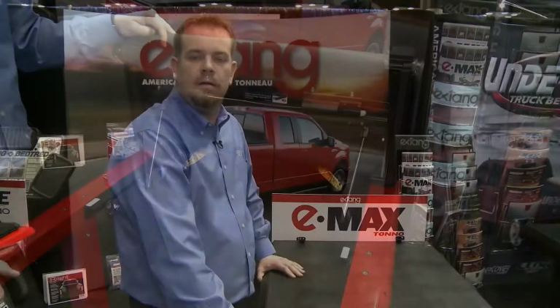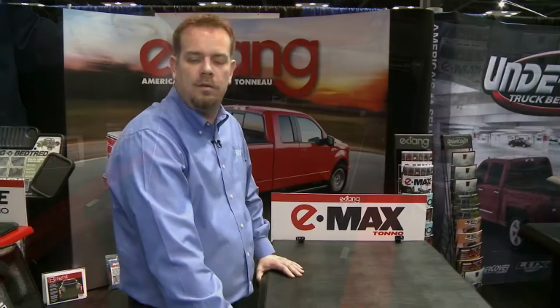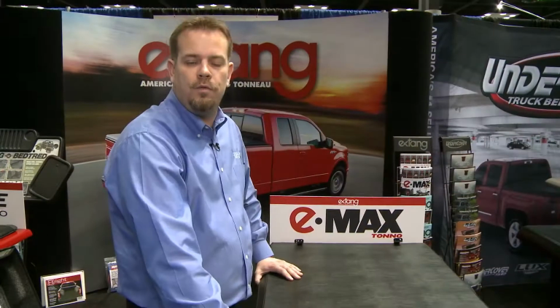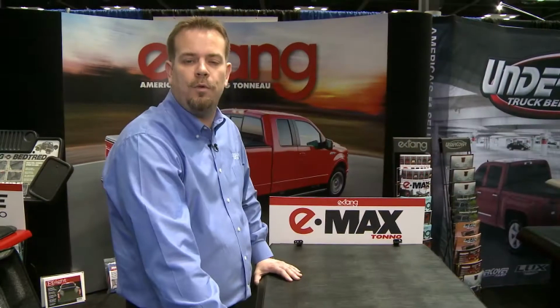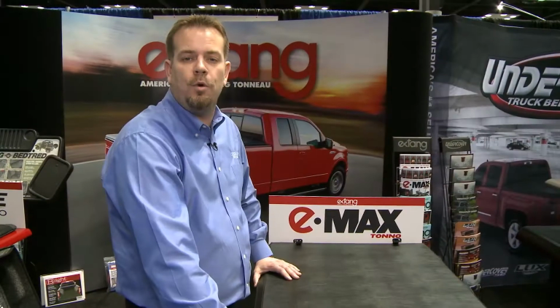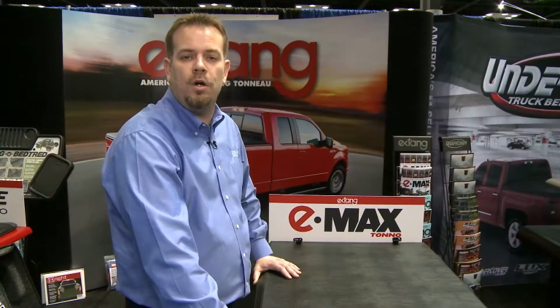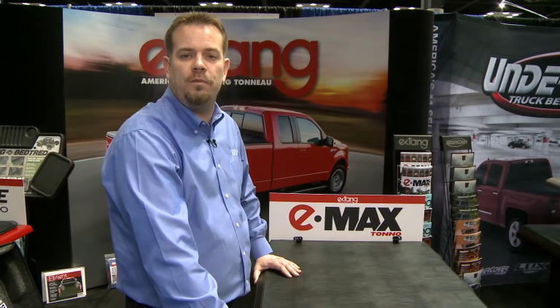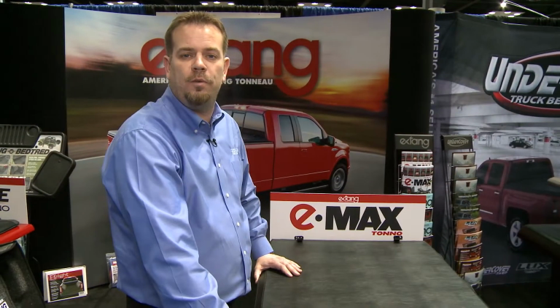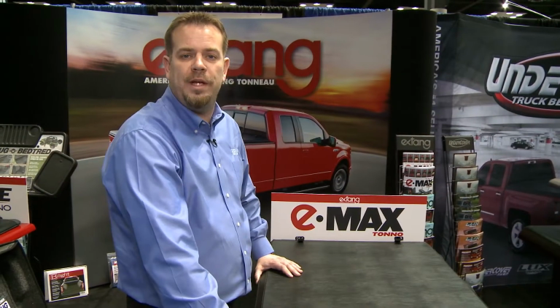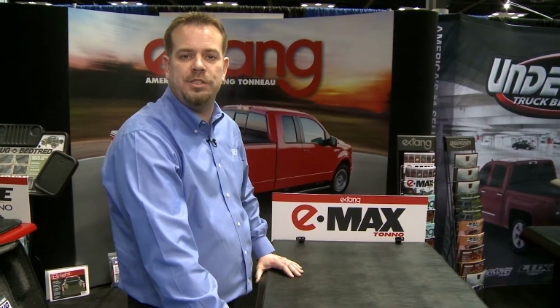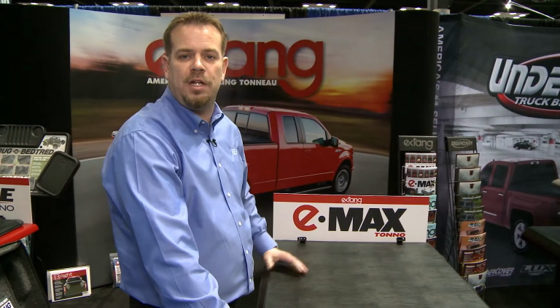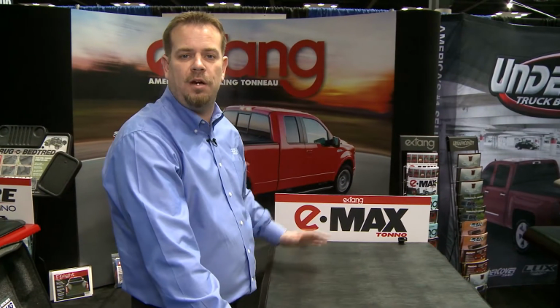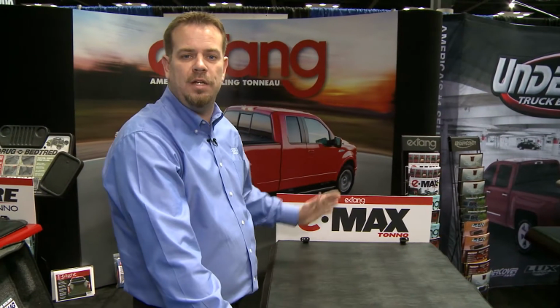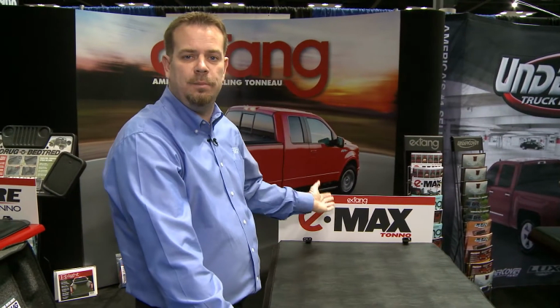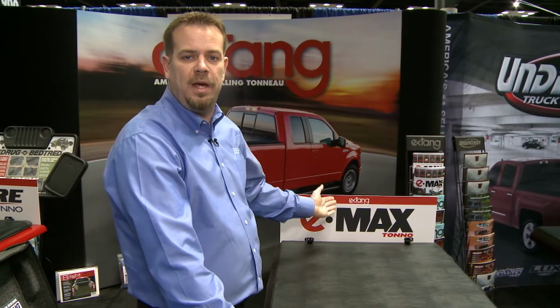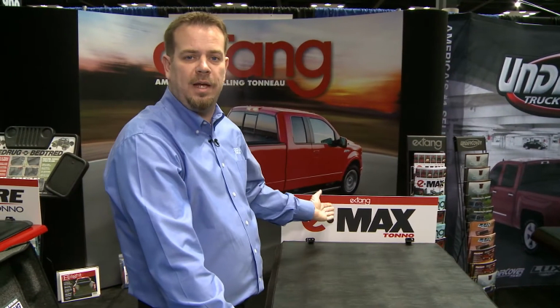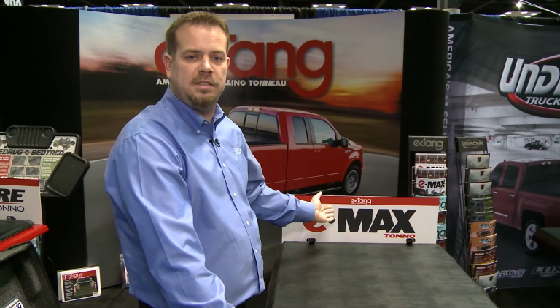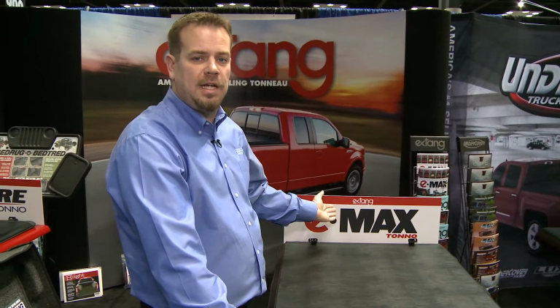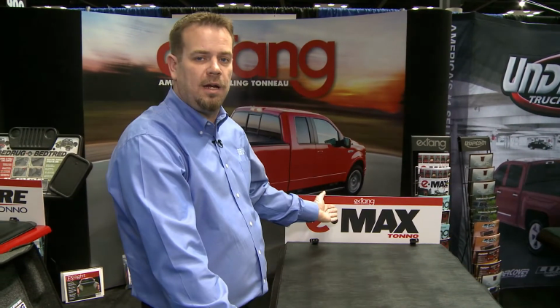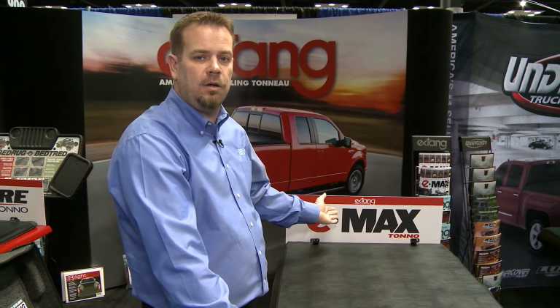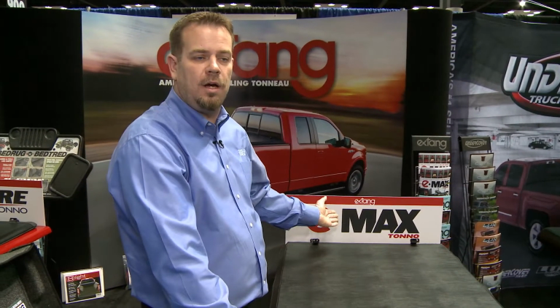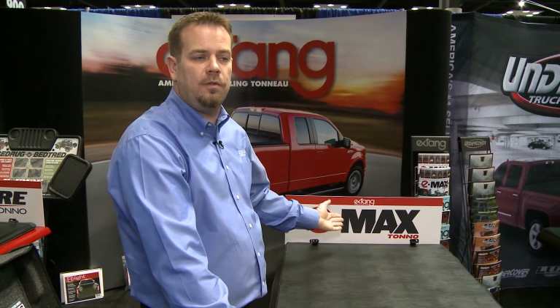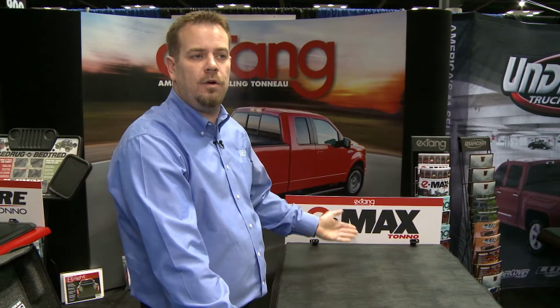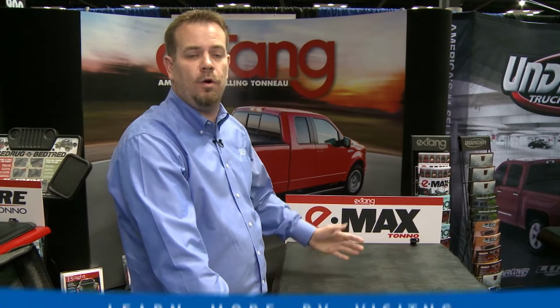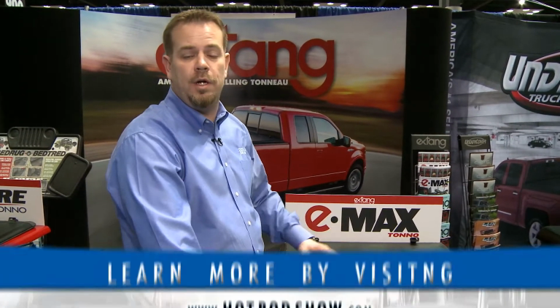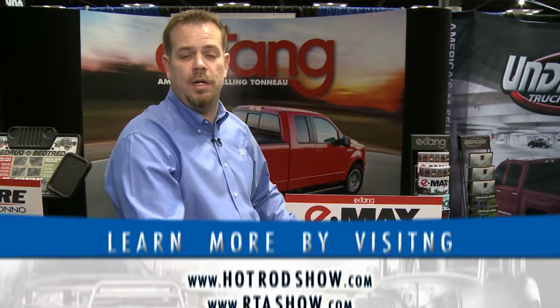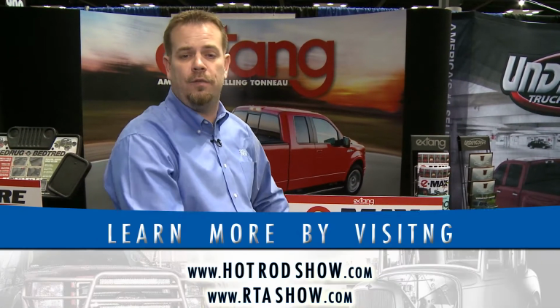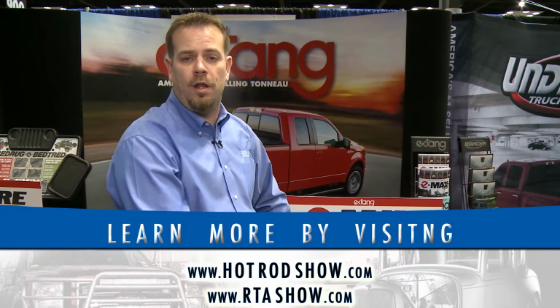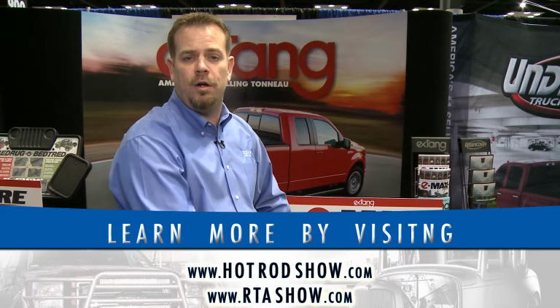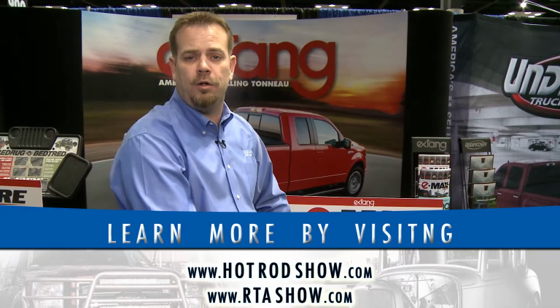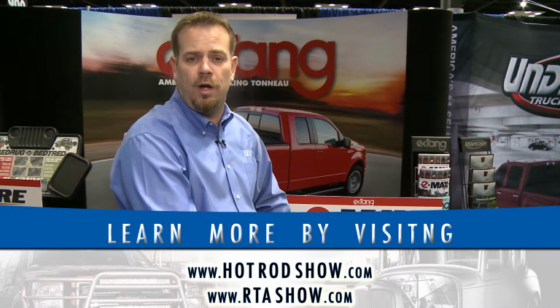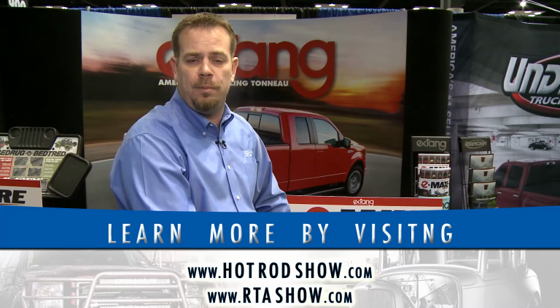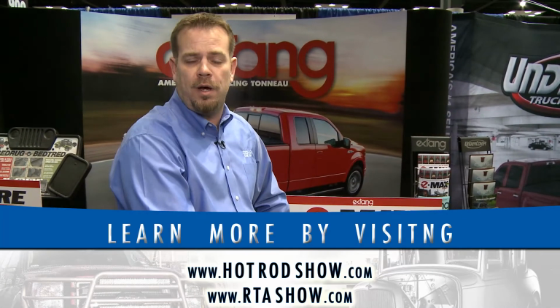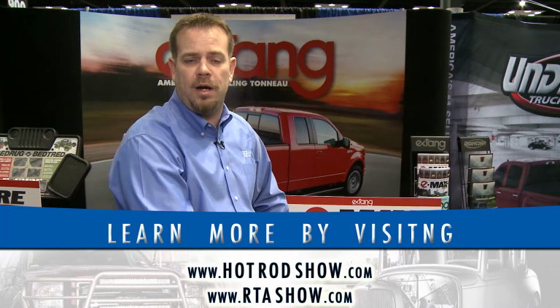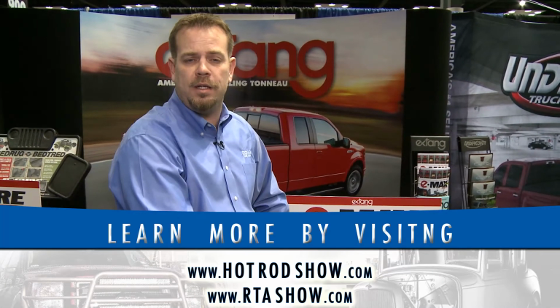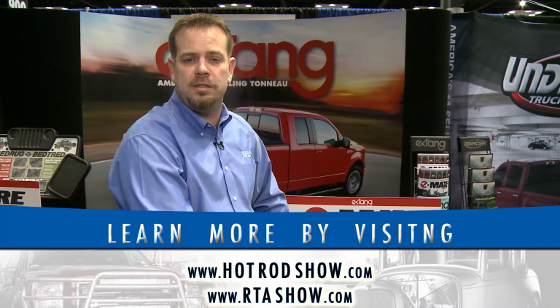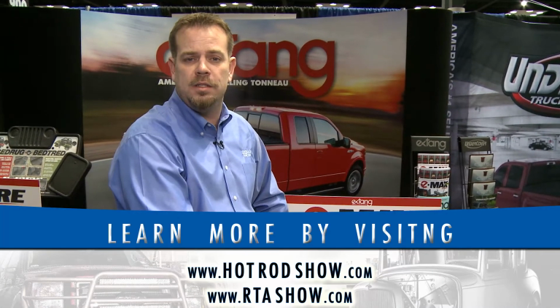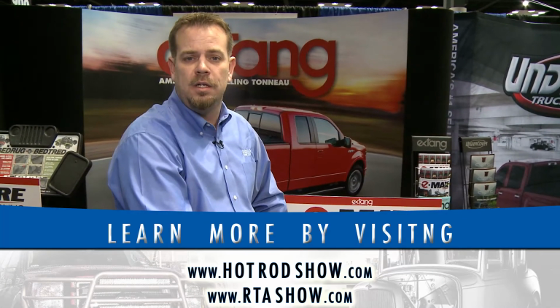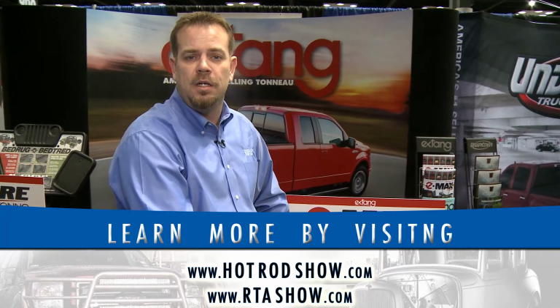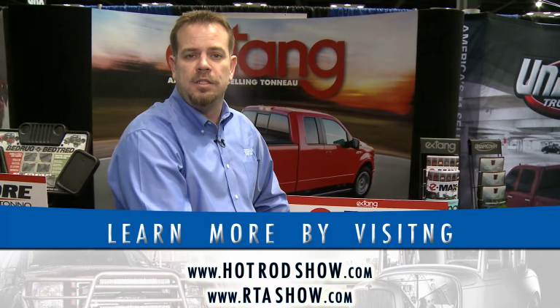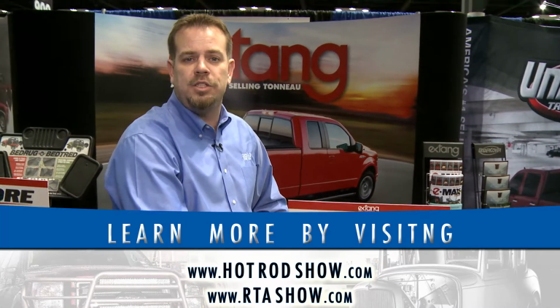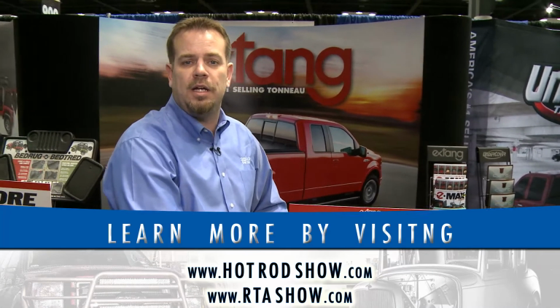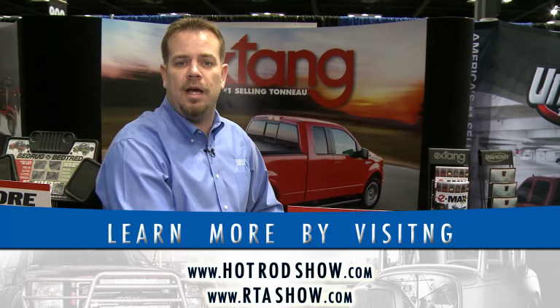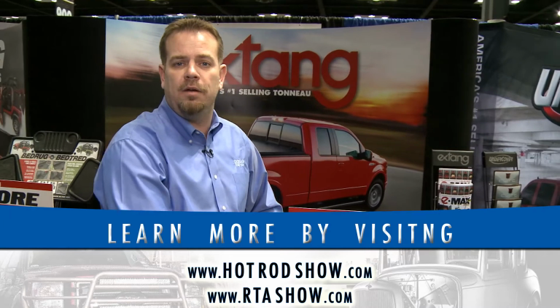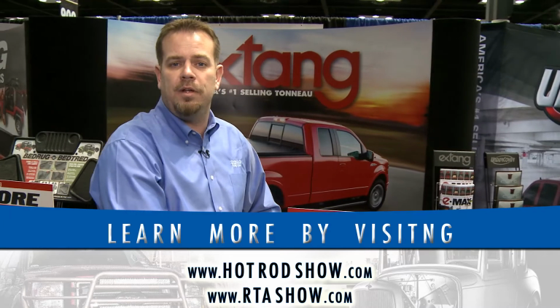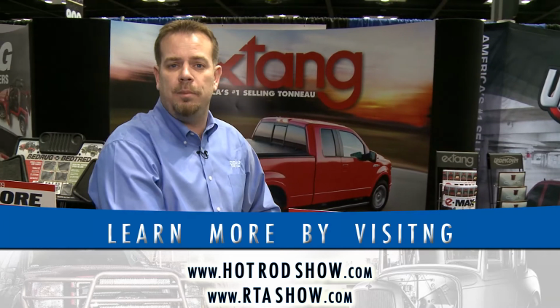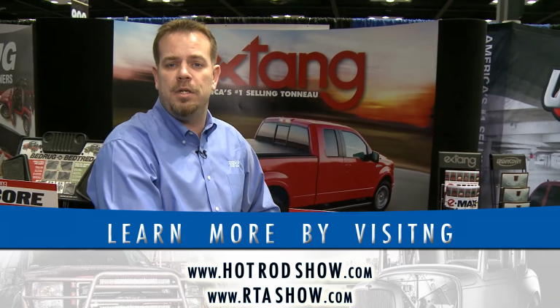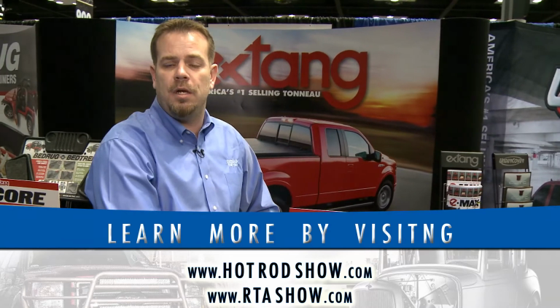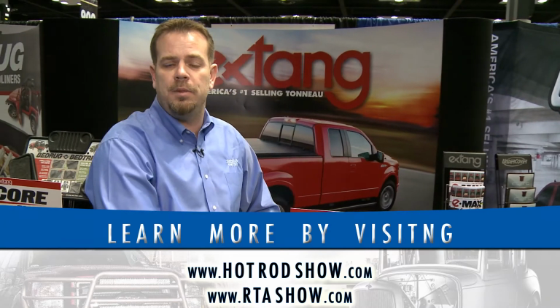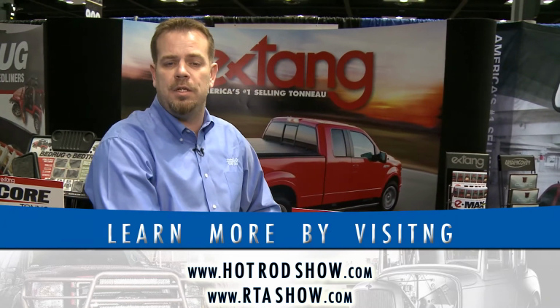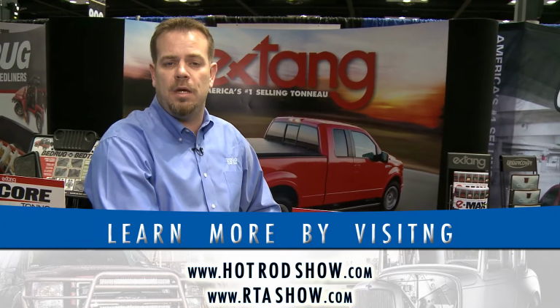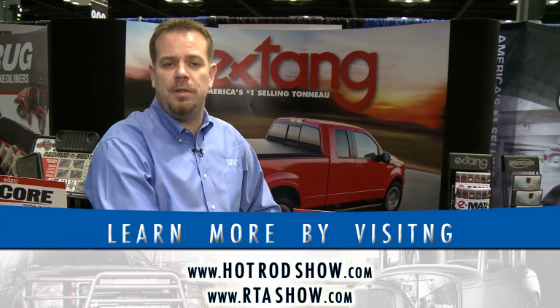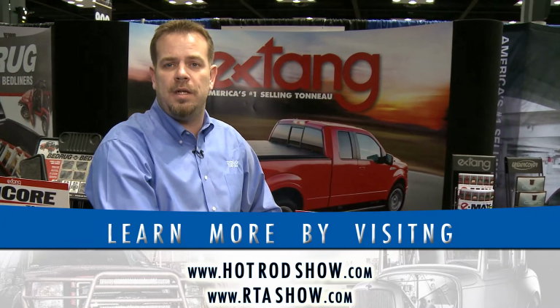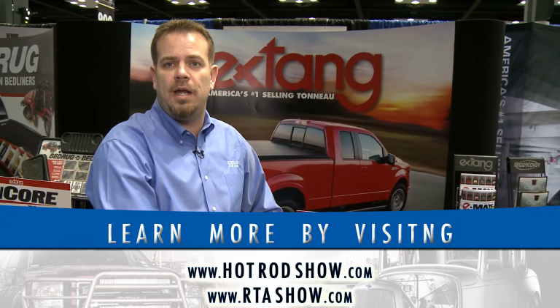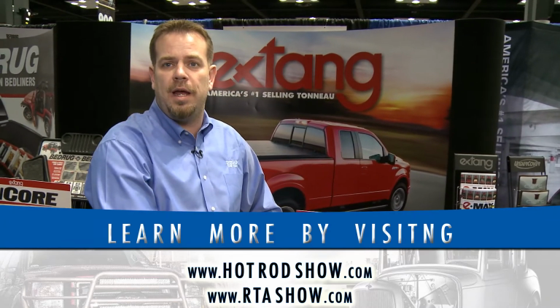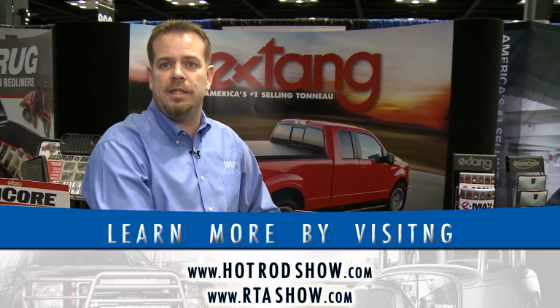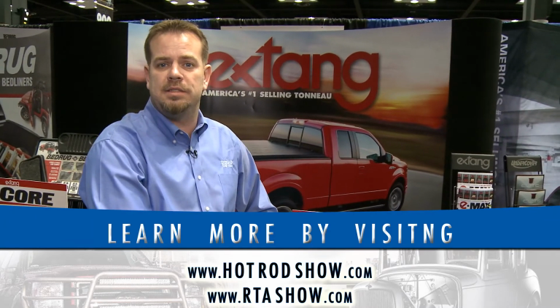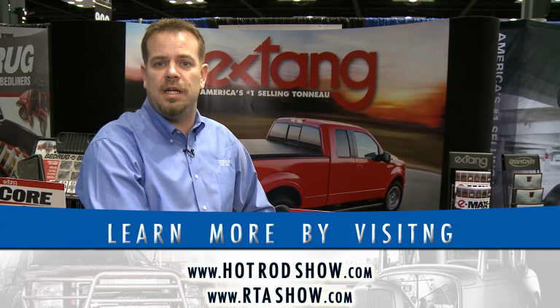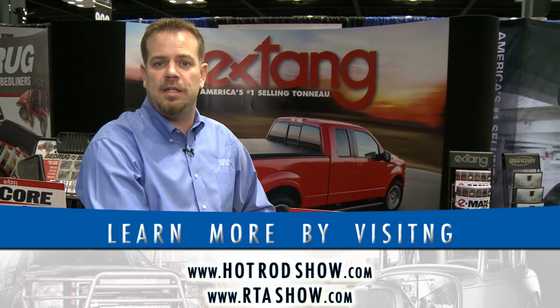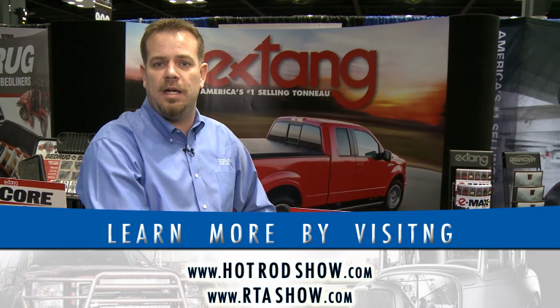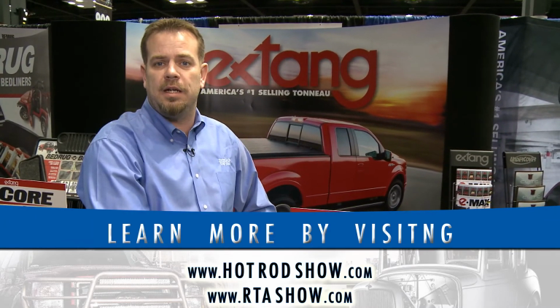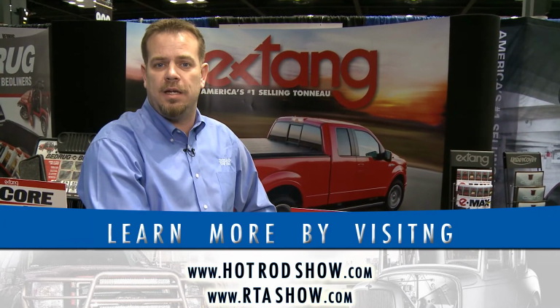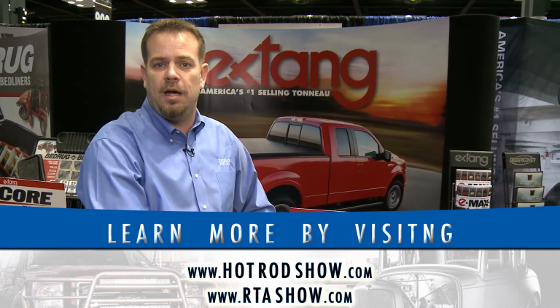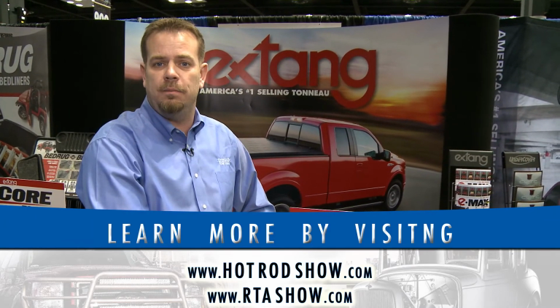For more information on our Emax tonneau cover or any of our other great products, check out www.extang.com.